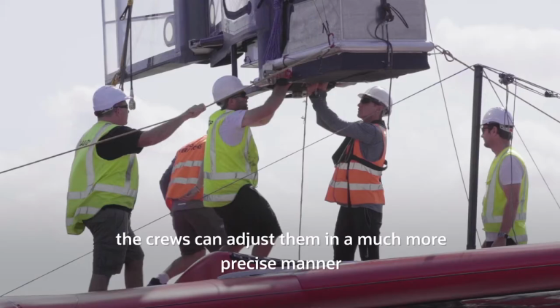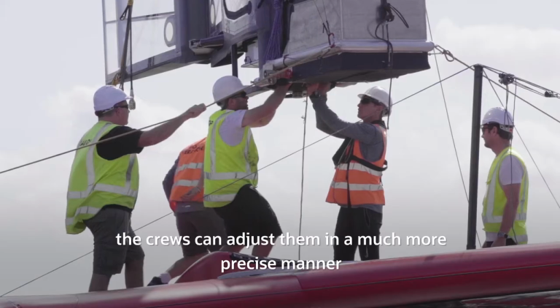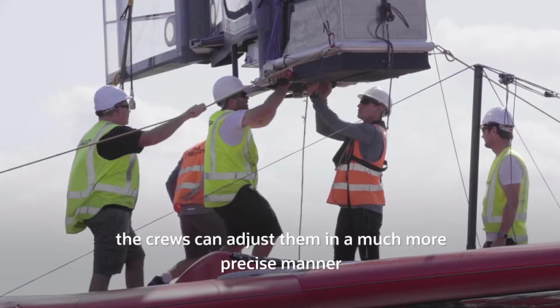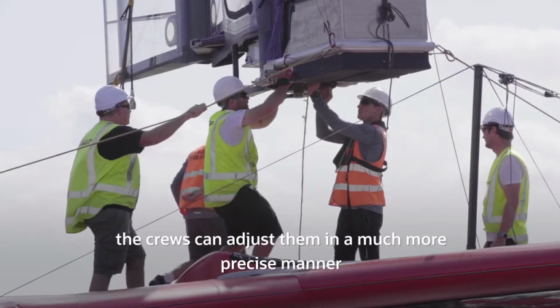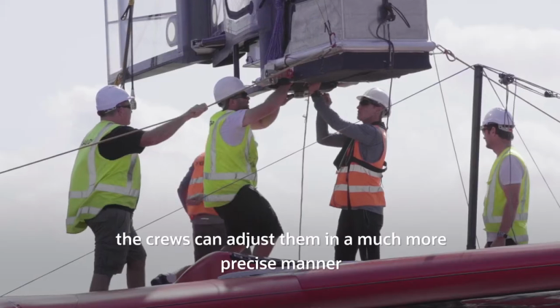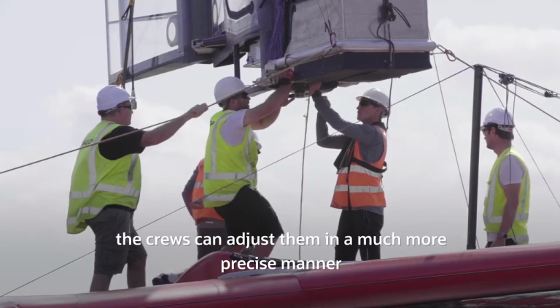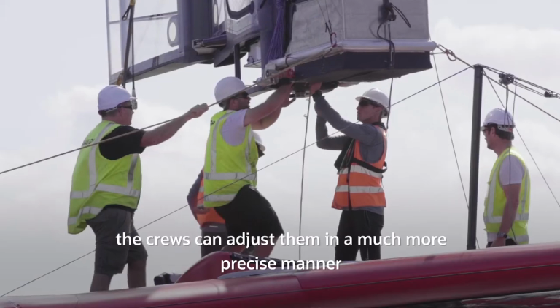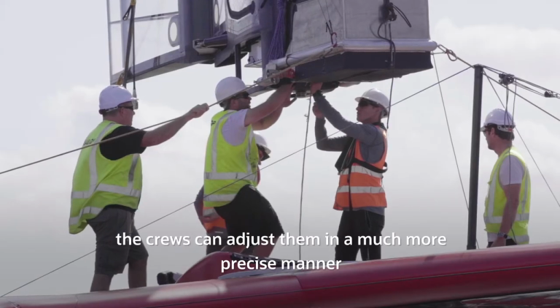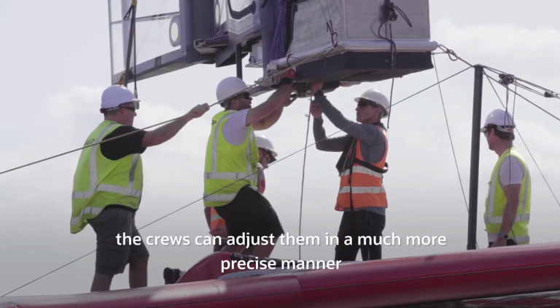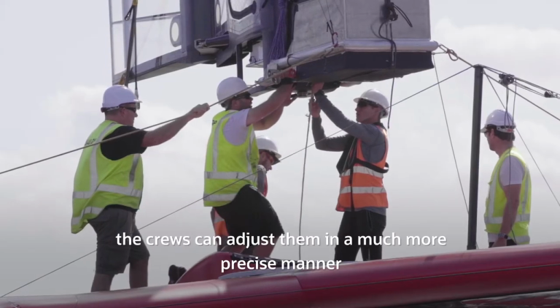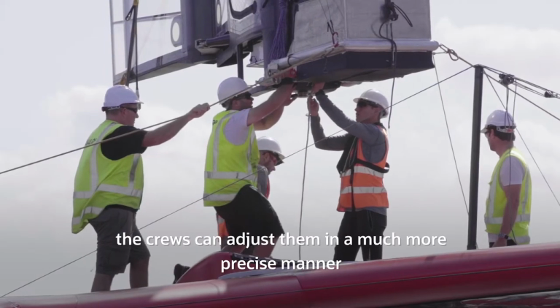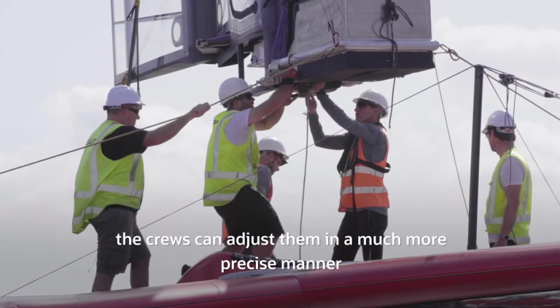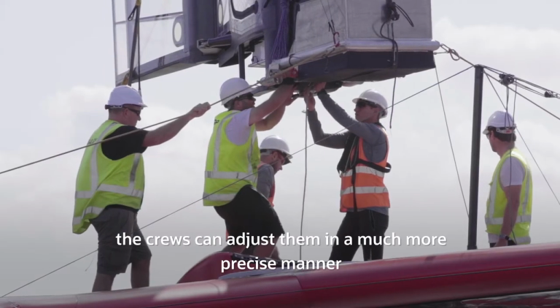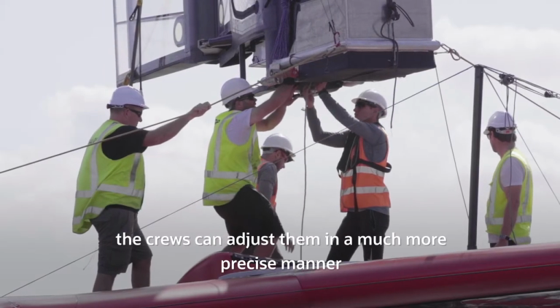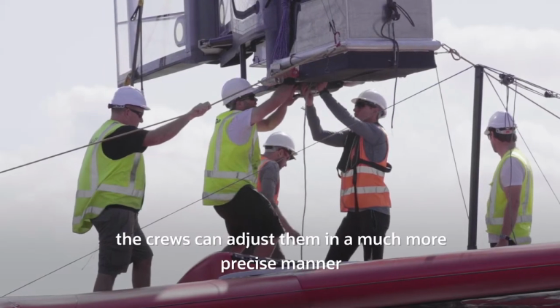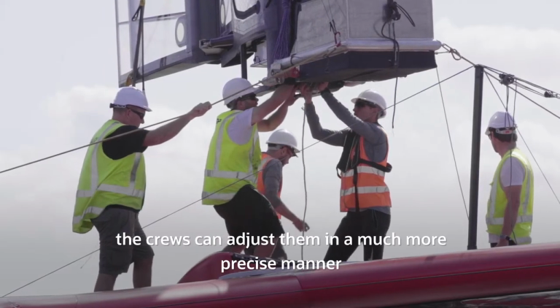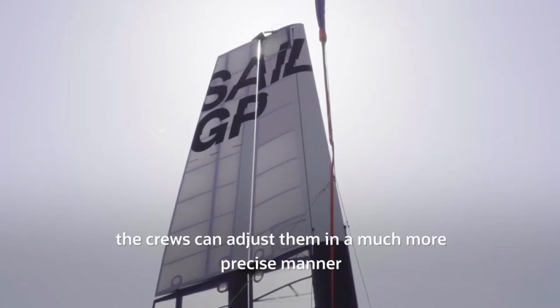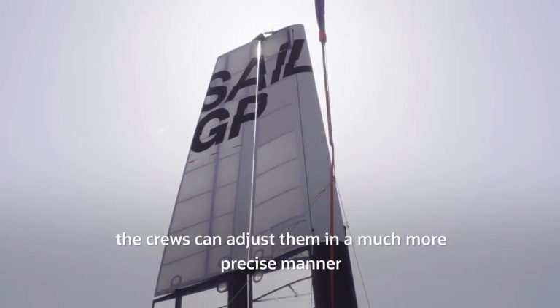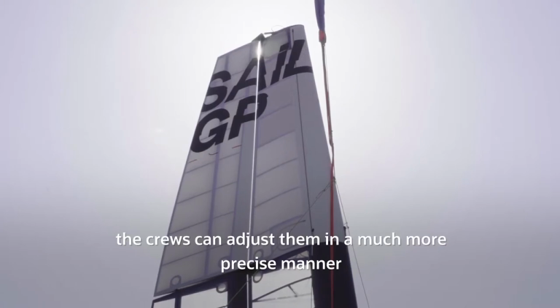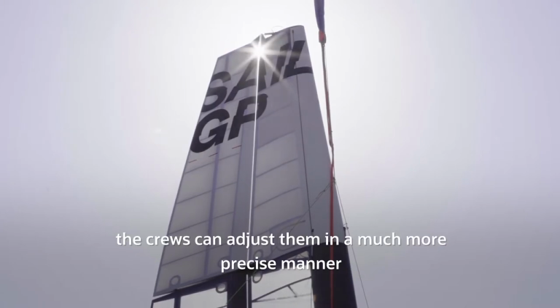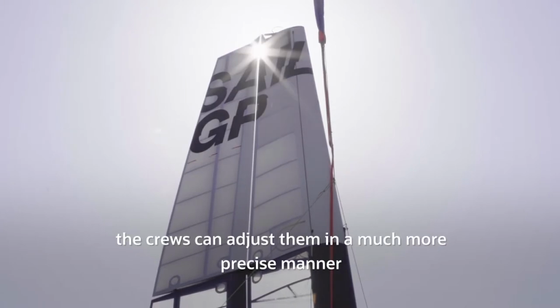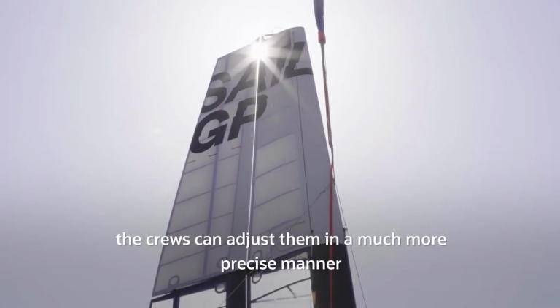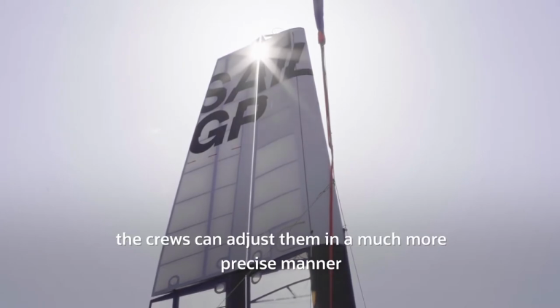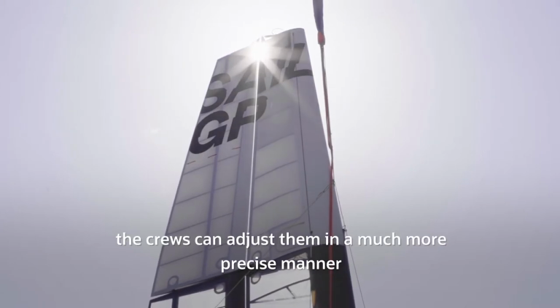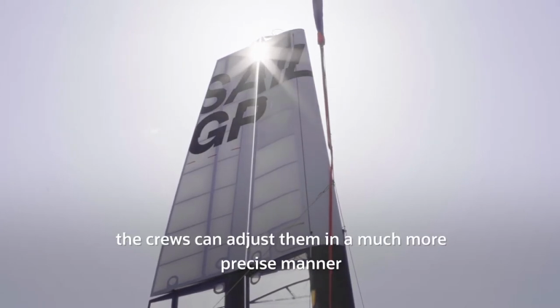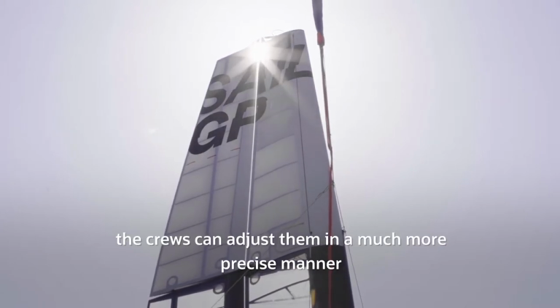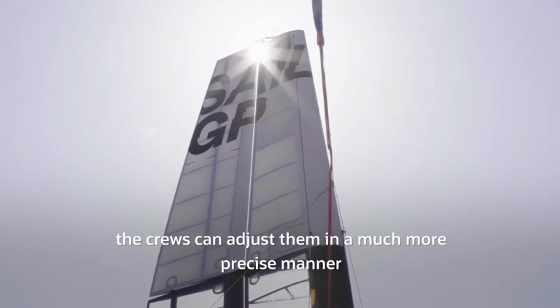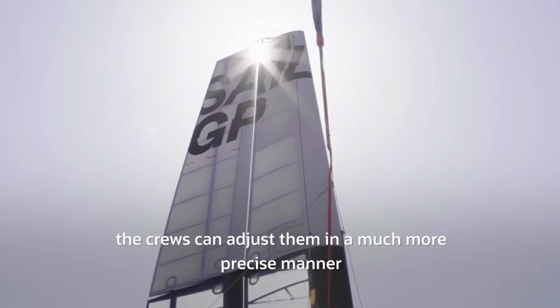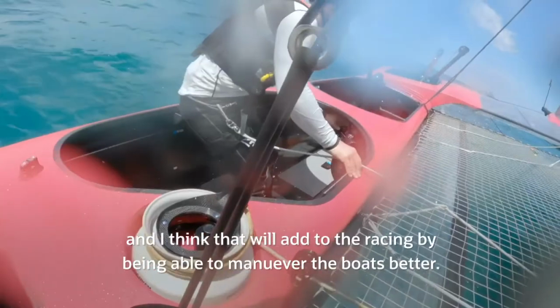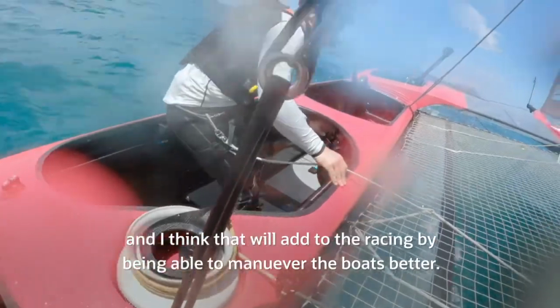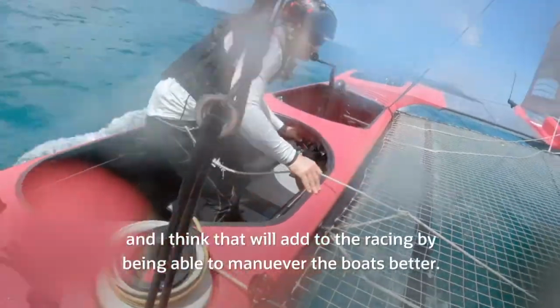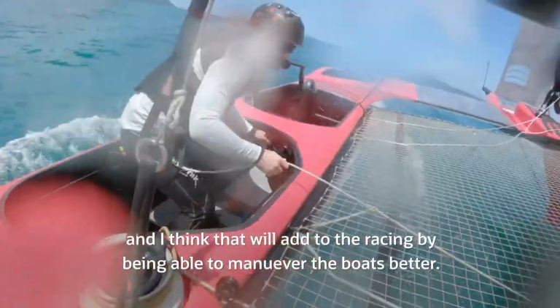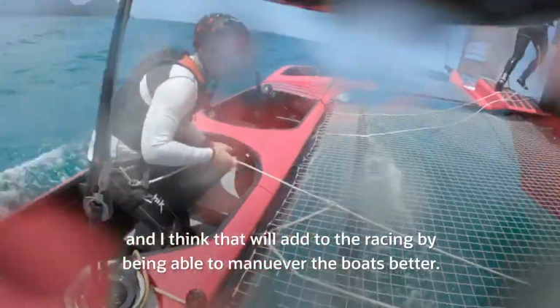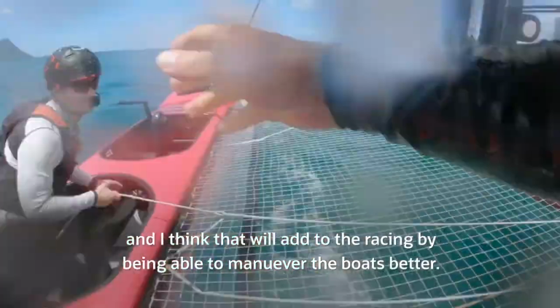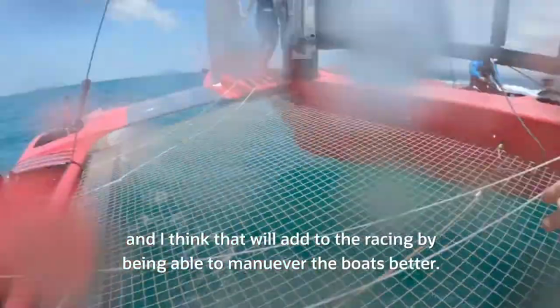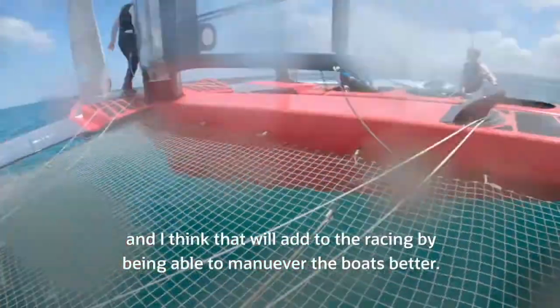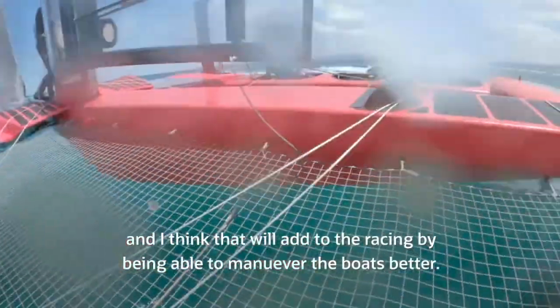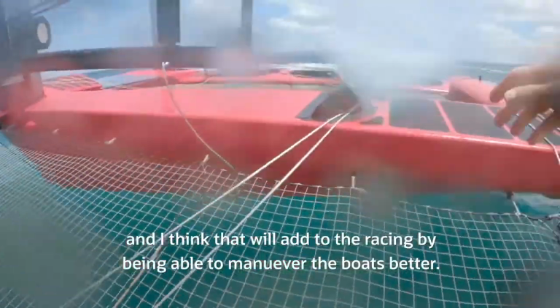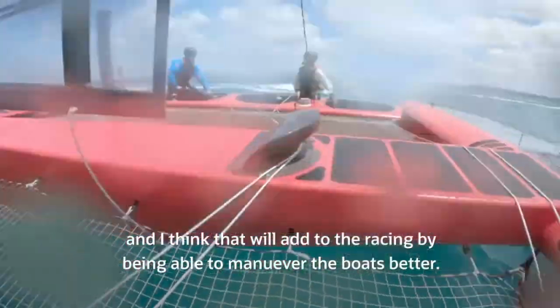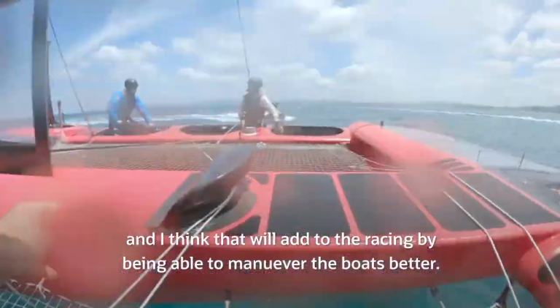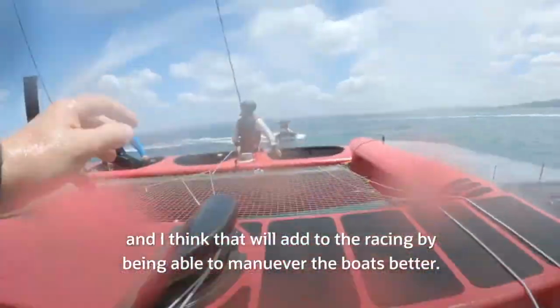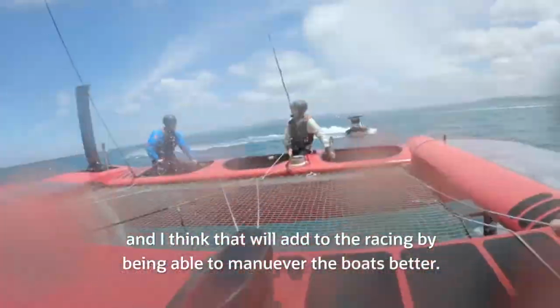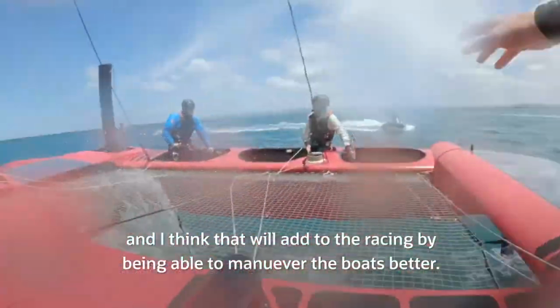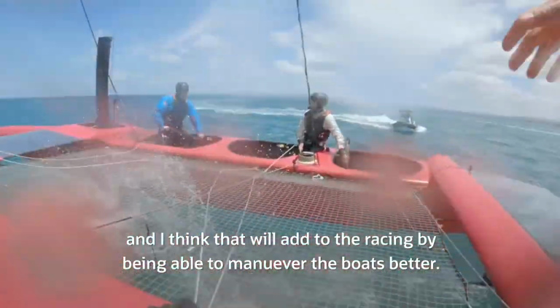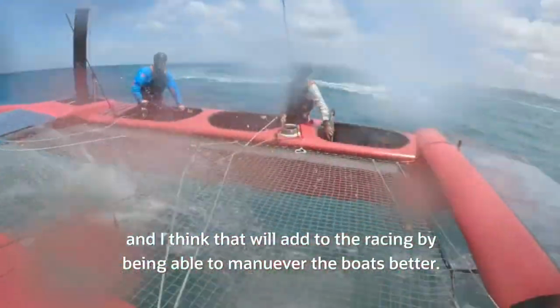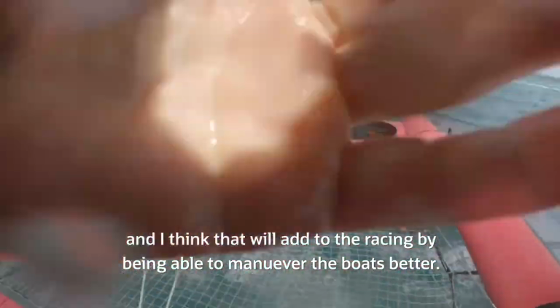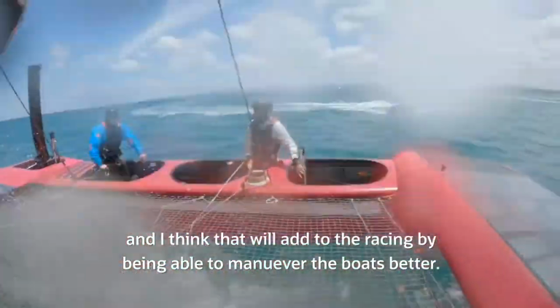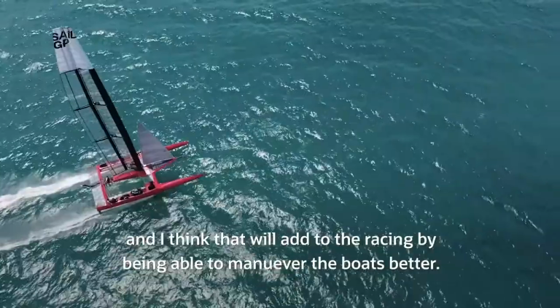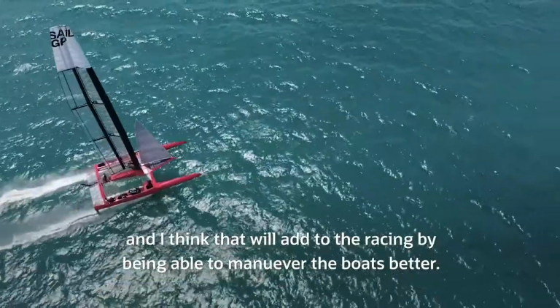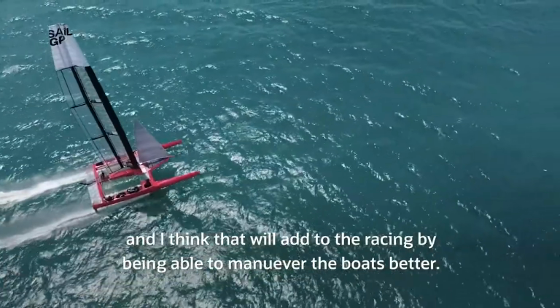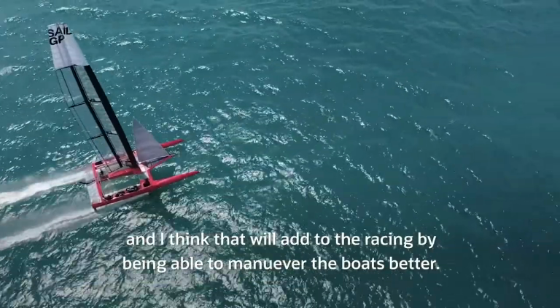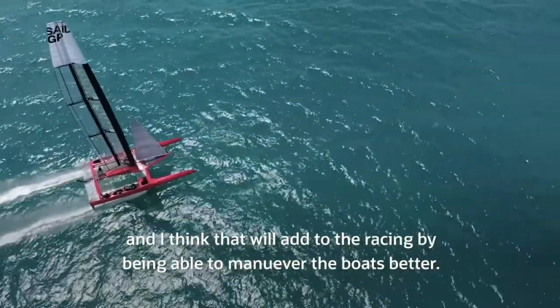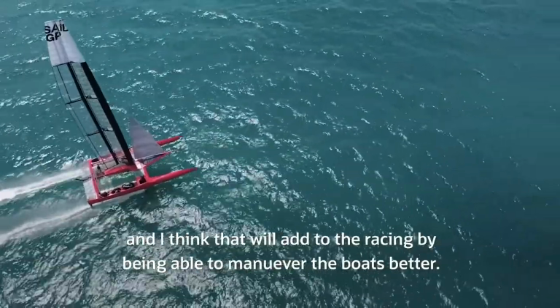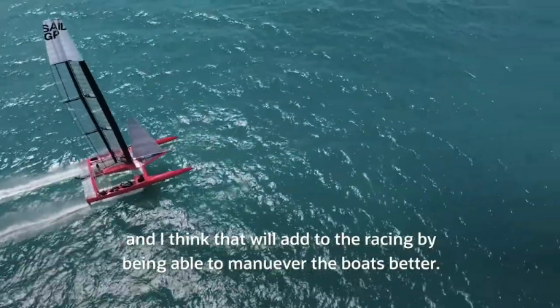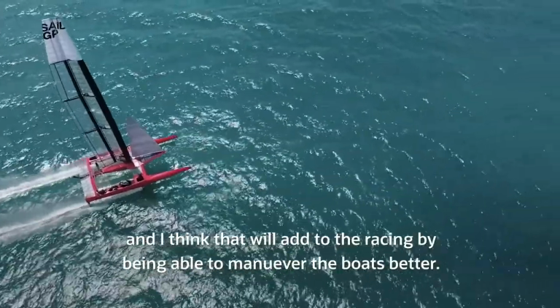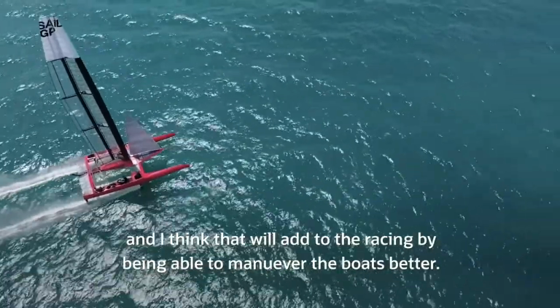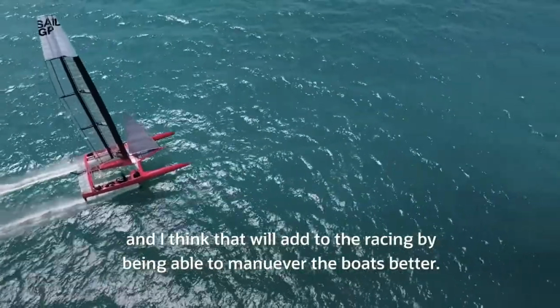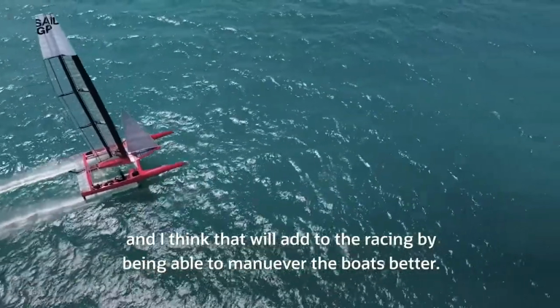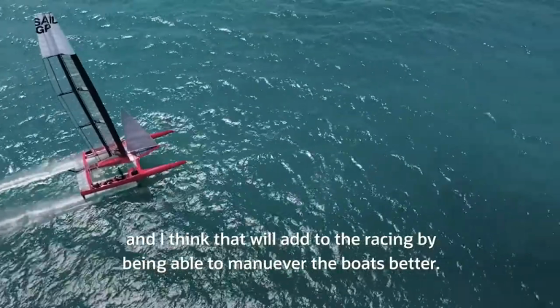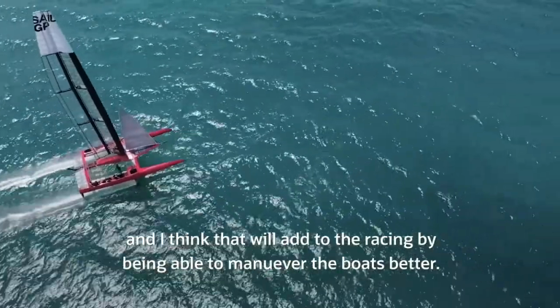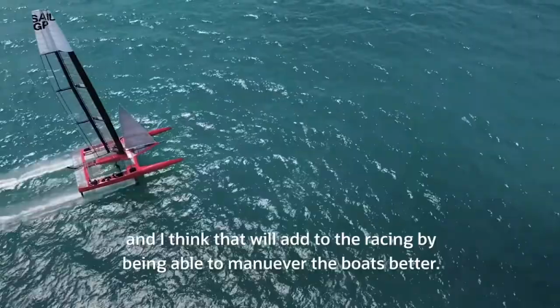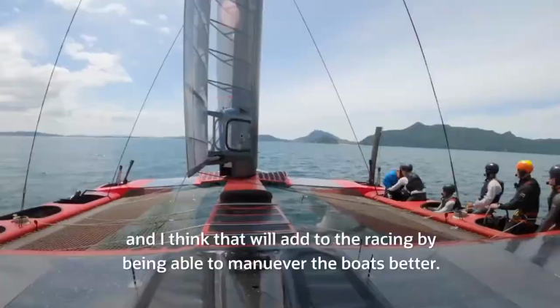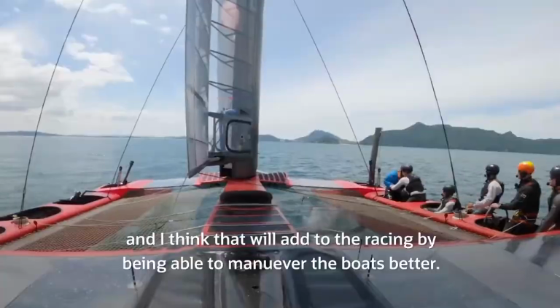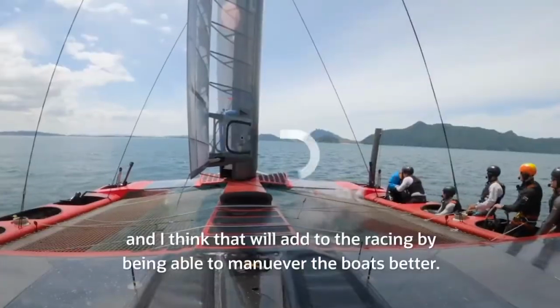The crews can adjust them in a much more precise manner, and I think that will add to the racing by being able to manoeuvre the boats better.